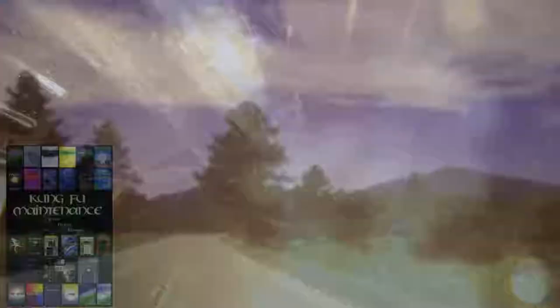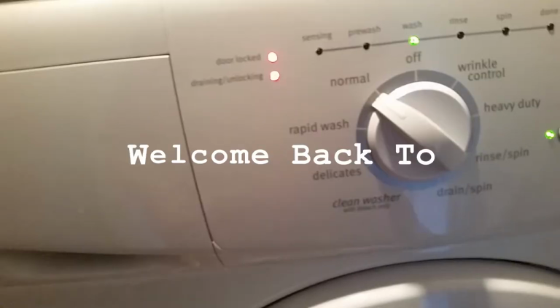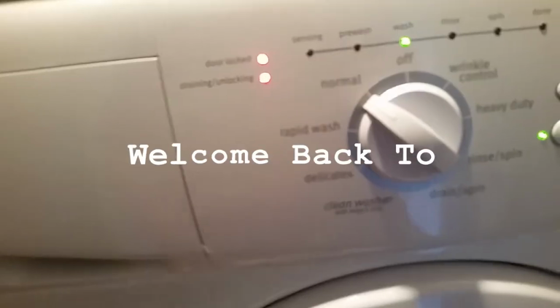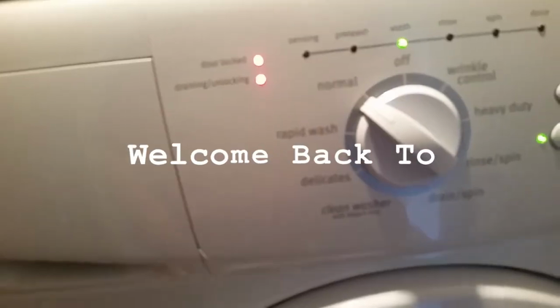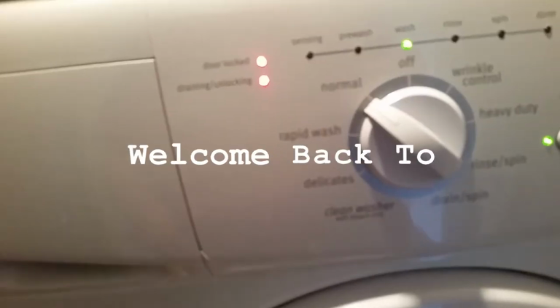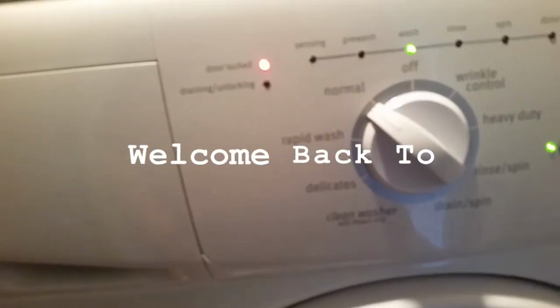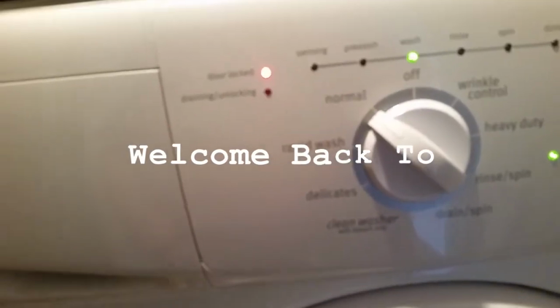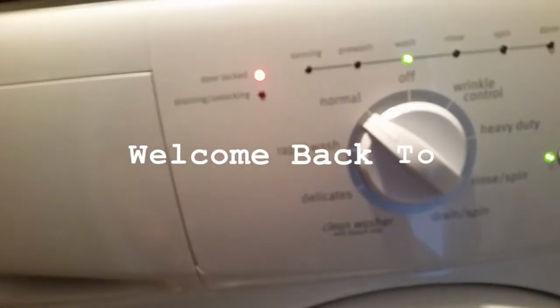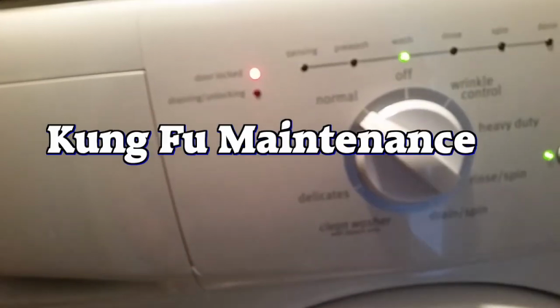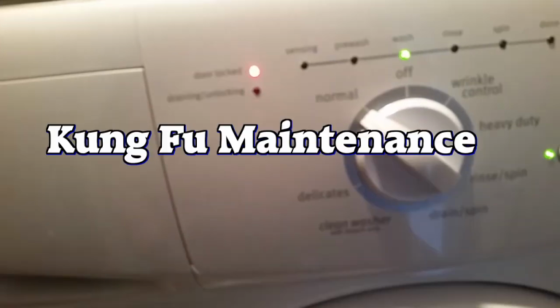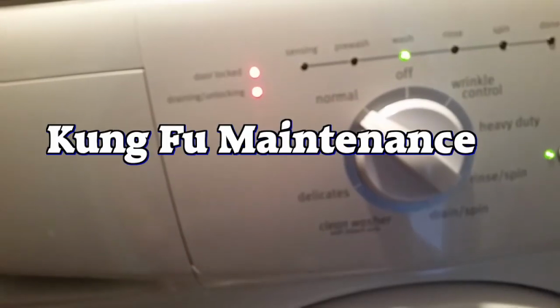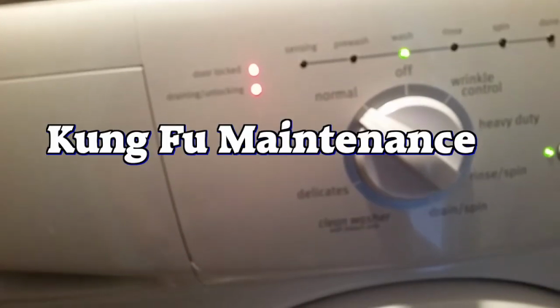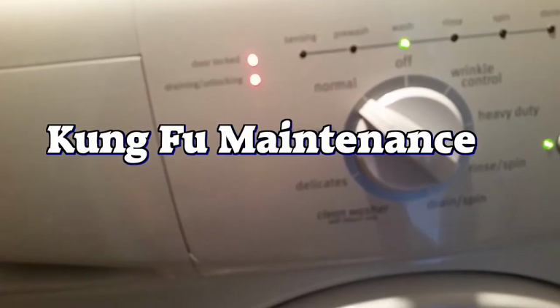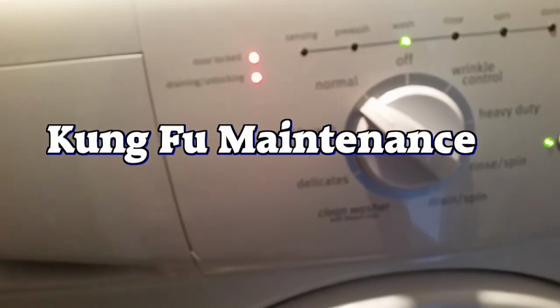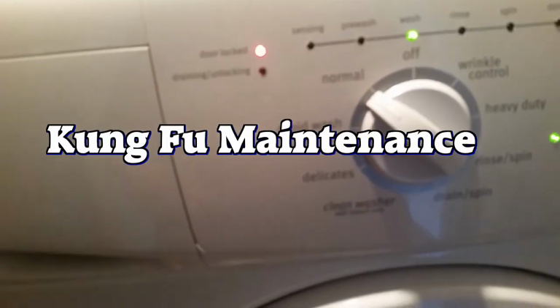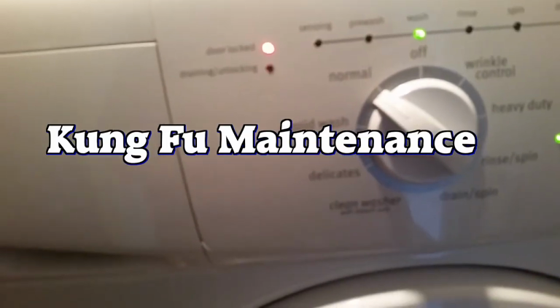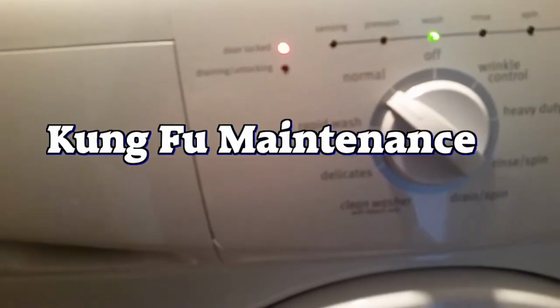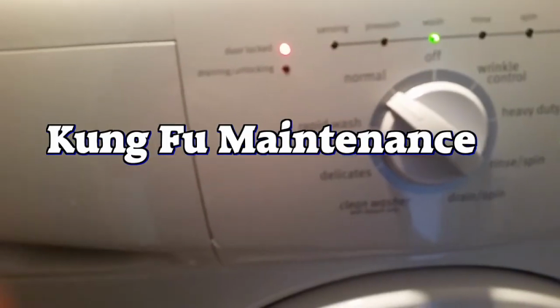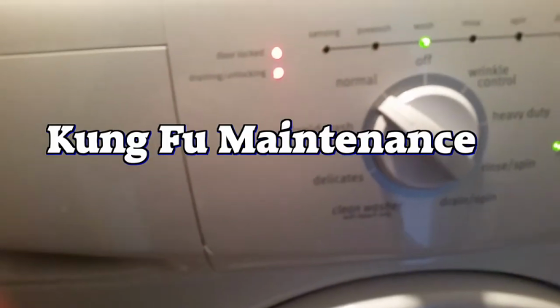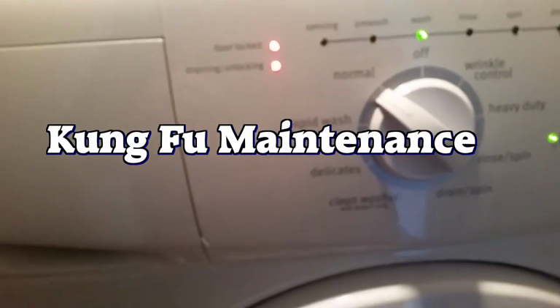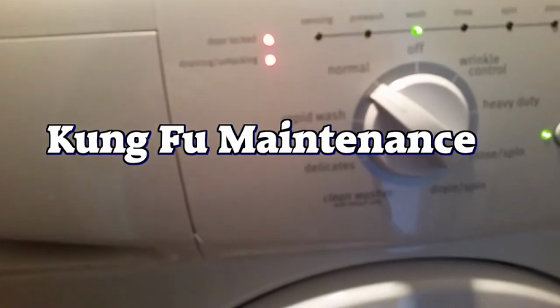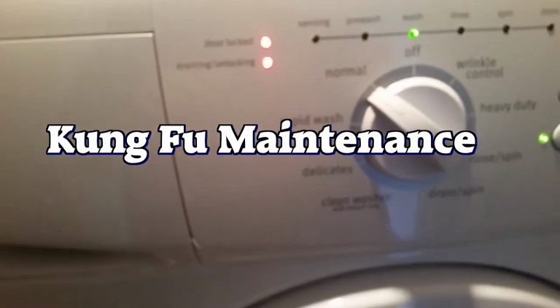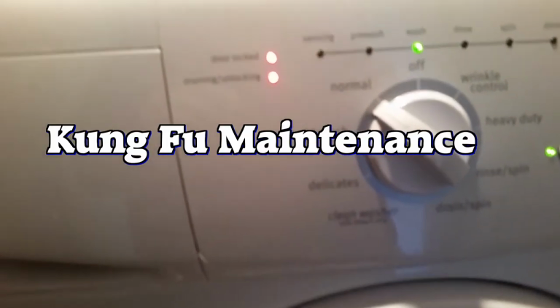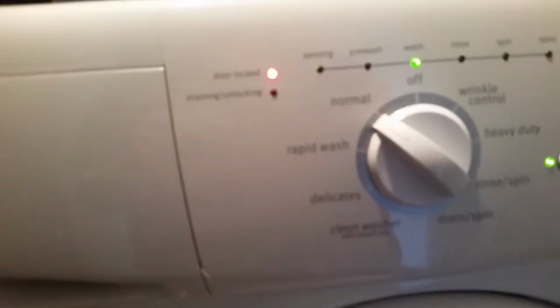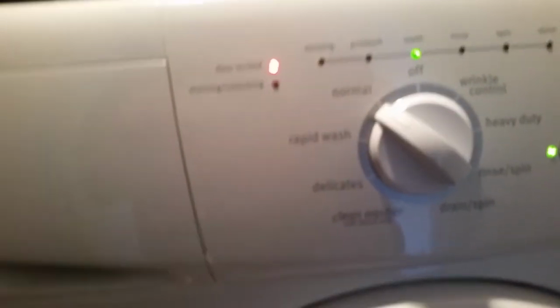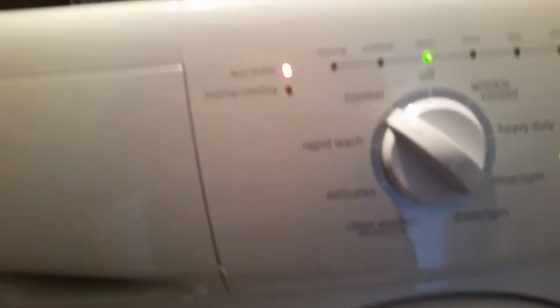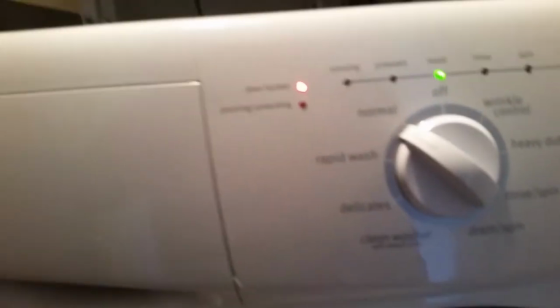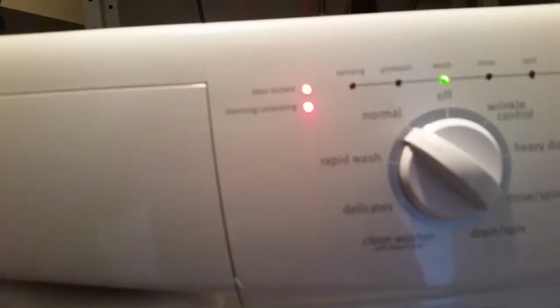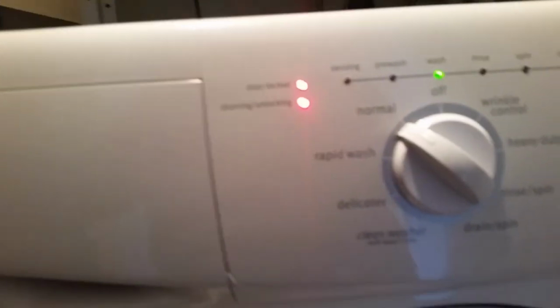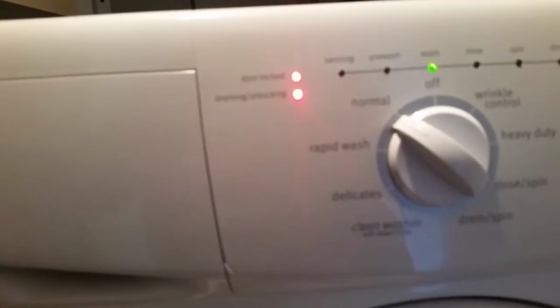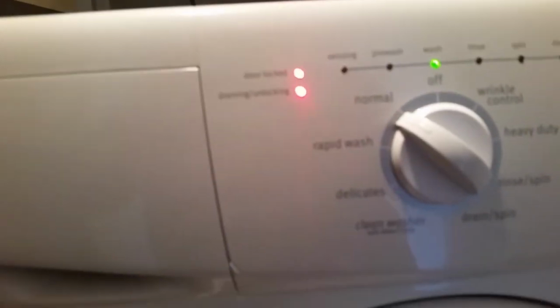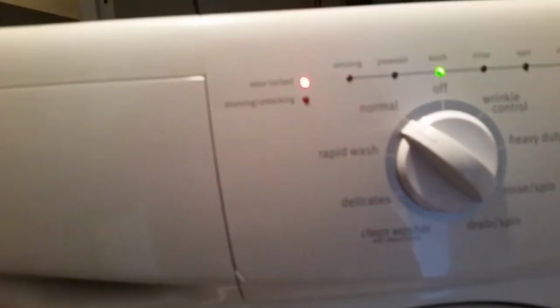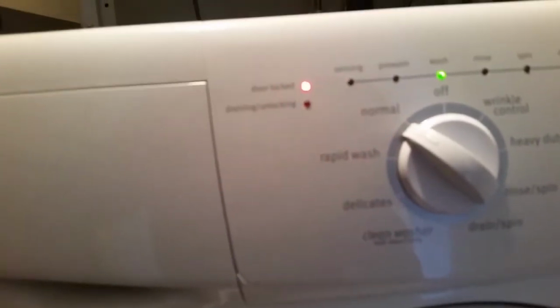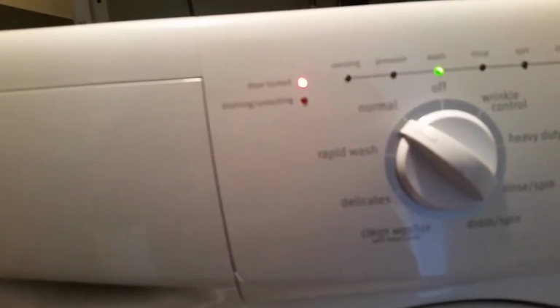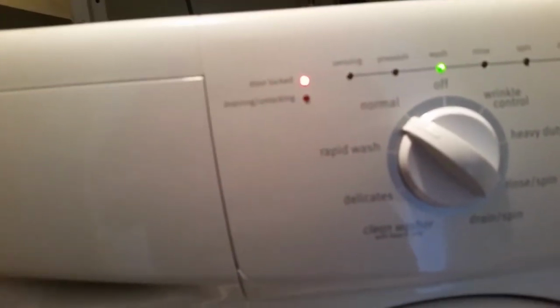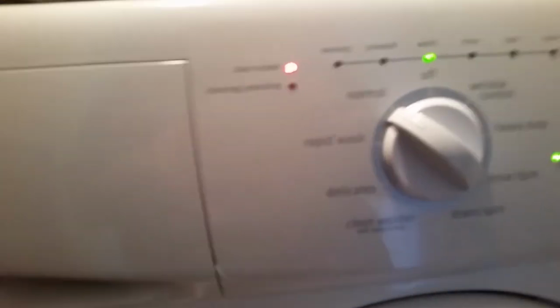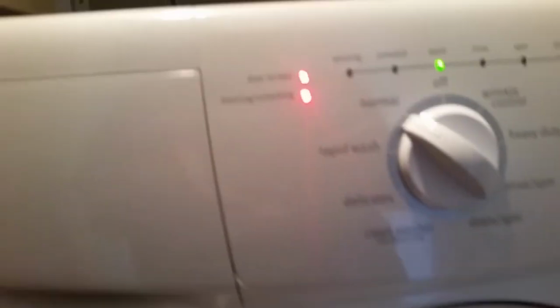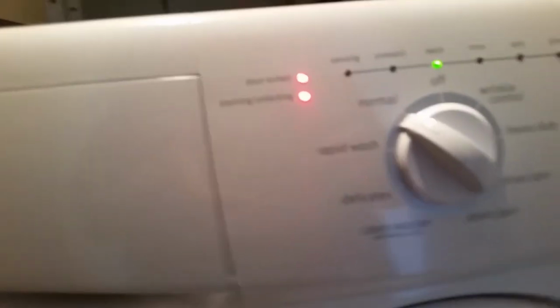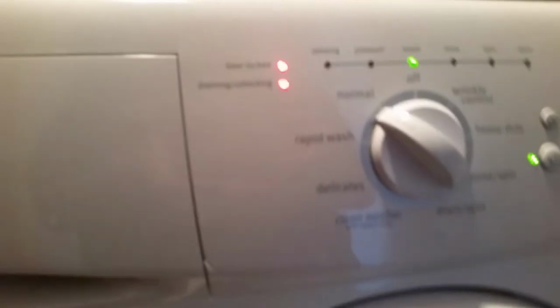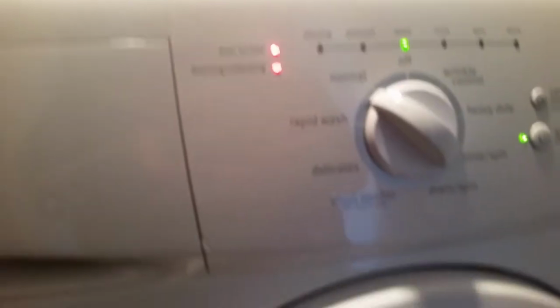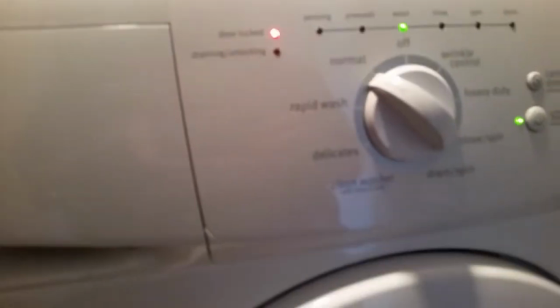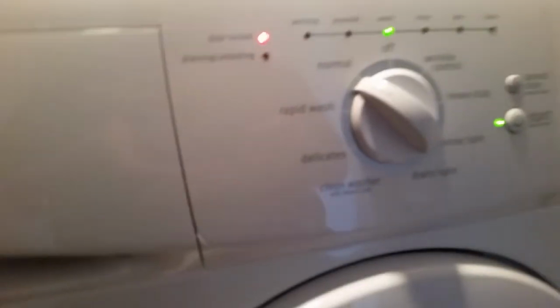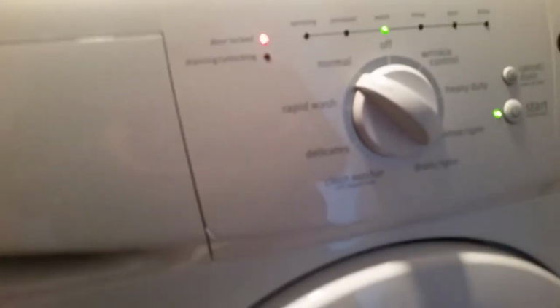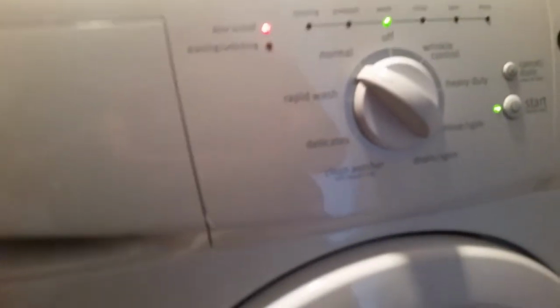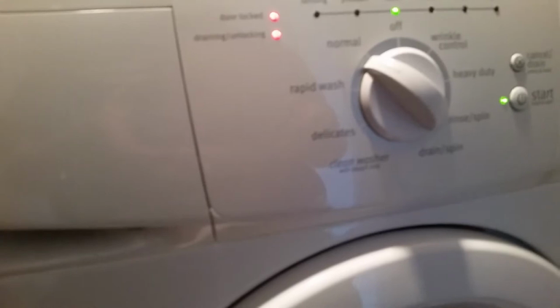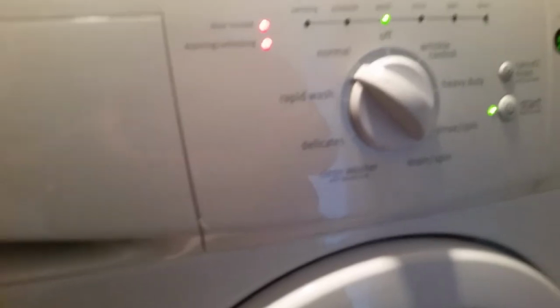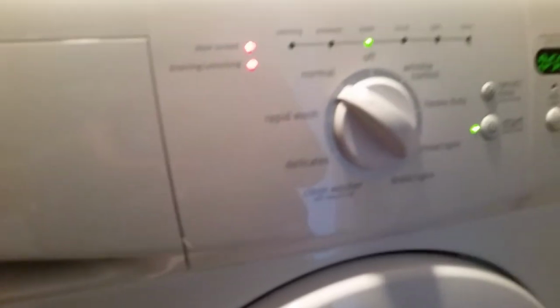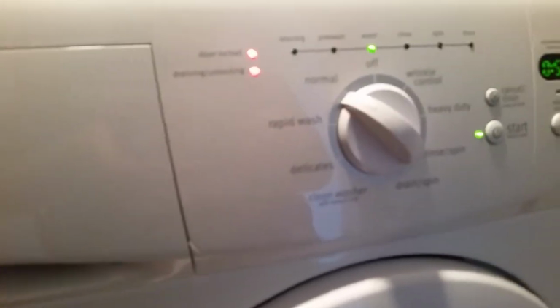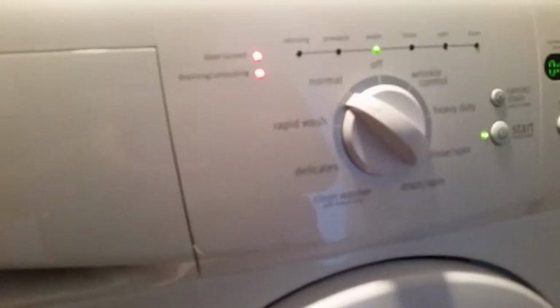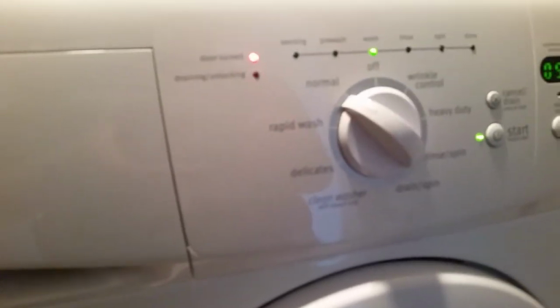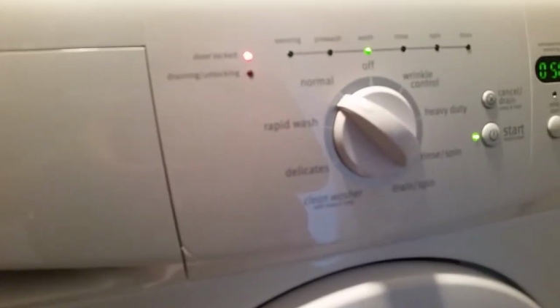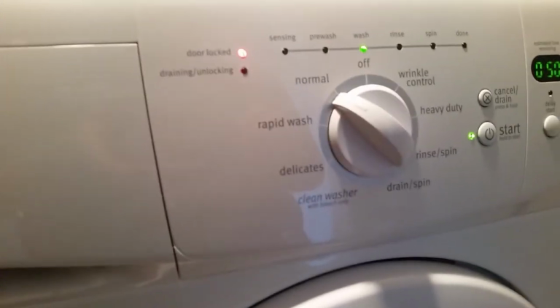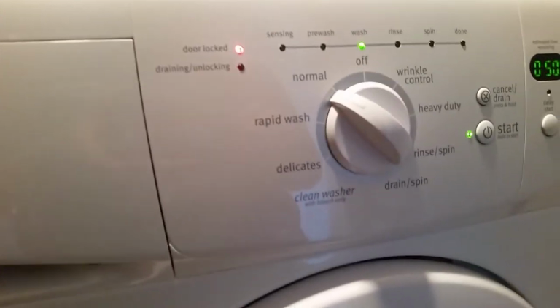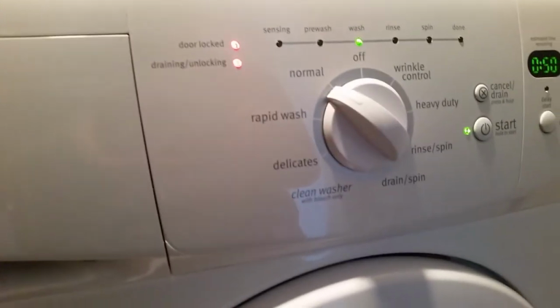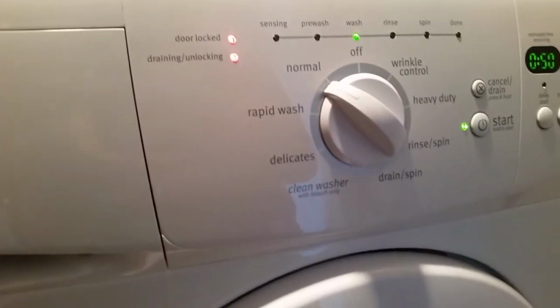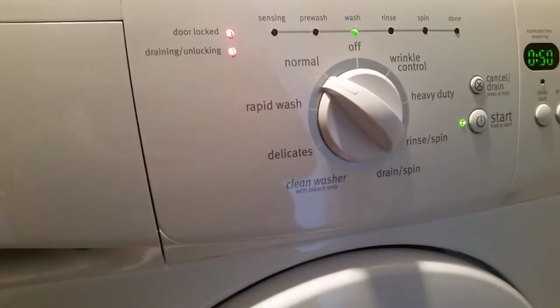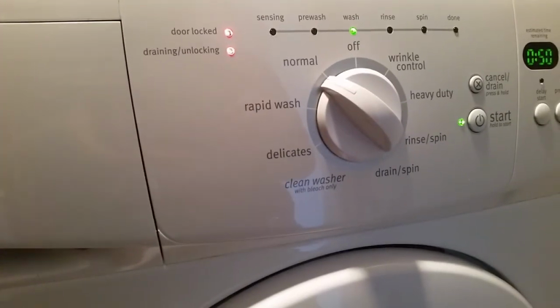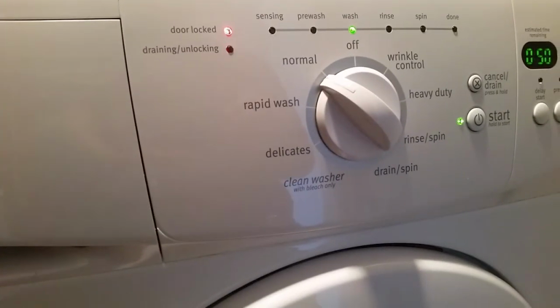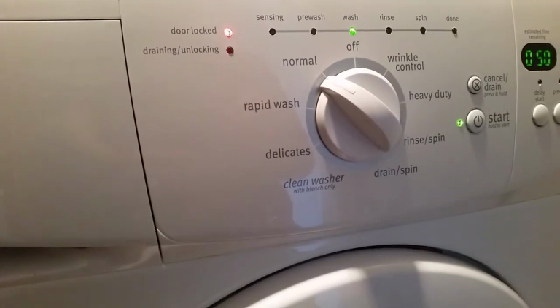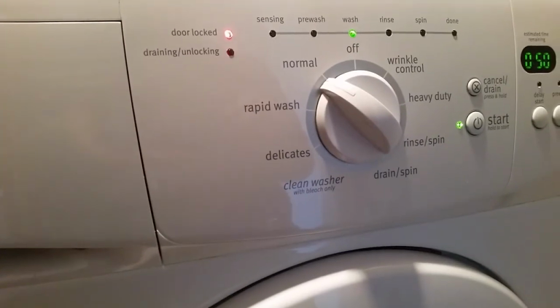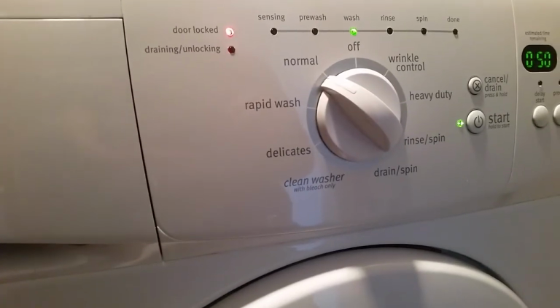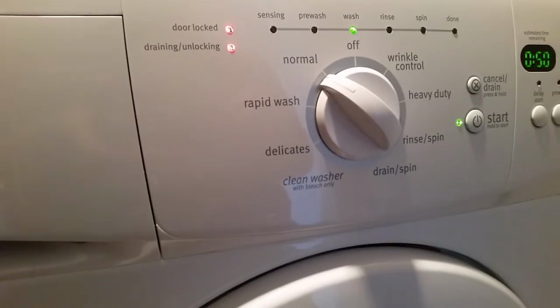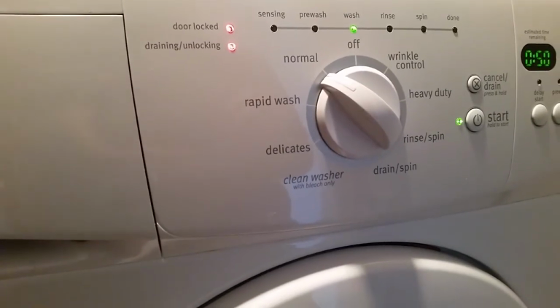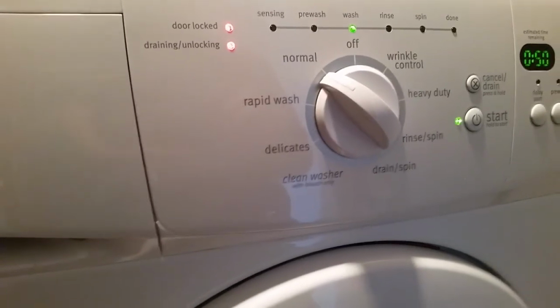Welcome back to Kung Fu Maintenance. I had a tricky one — a front loader washing machine that wouldn't drain. This one was a Maytag, but this is typical.